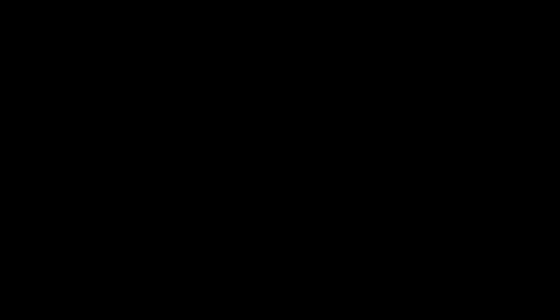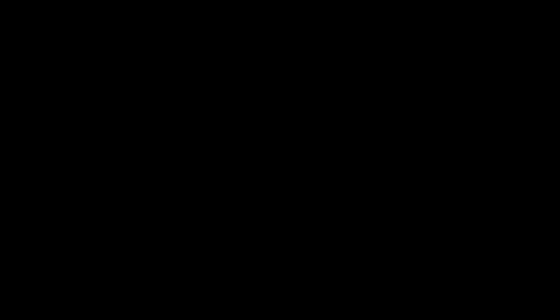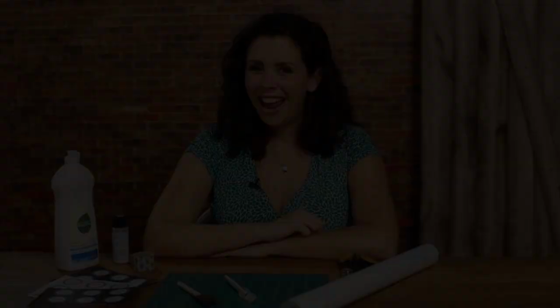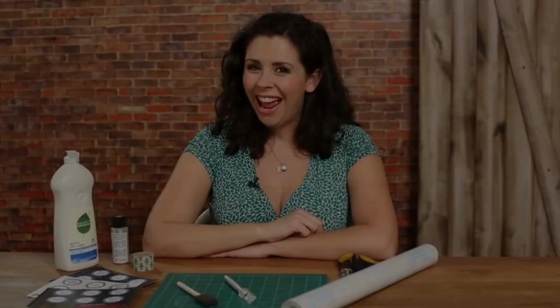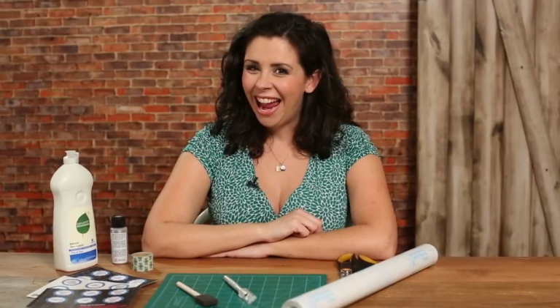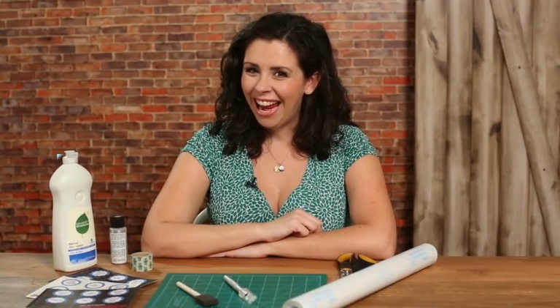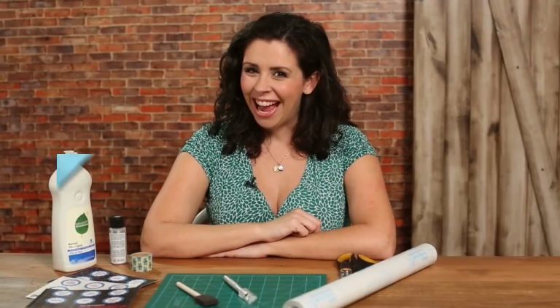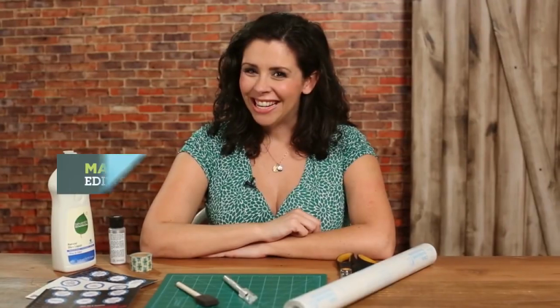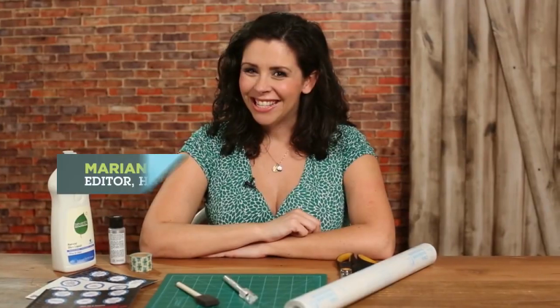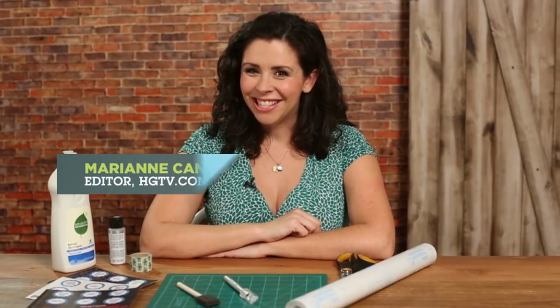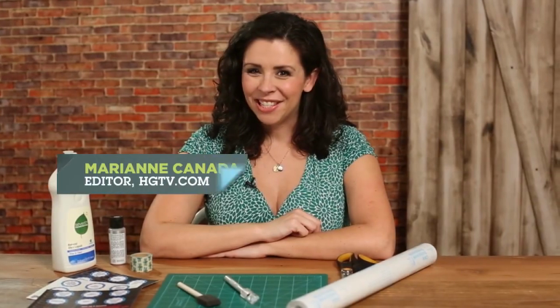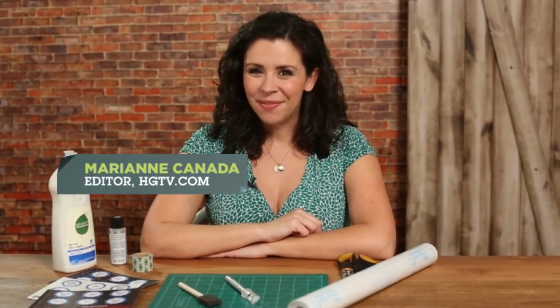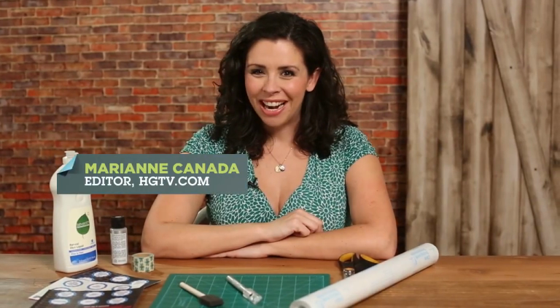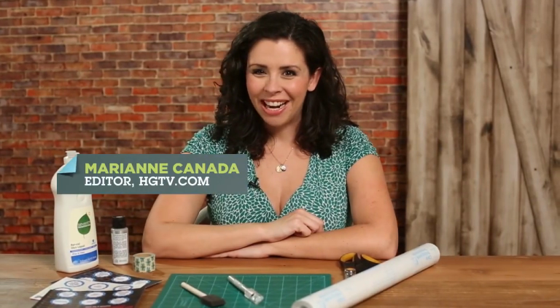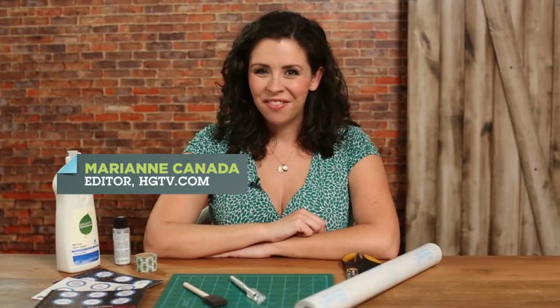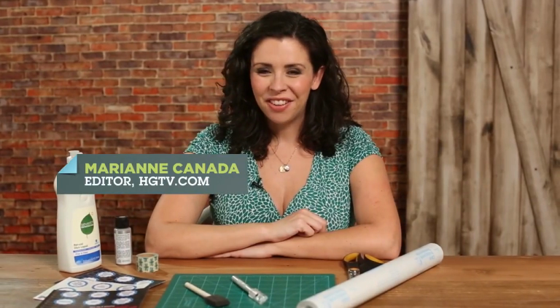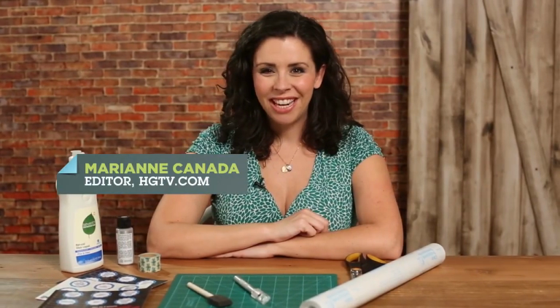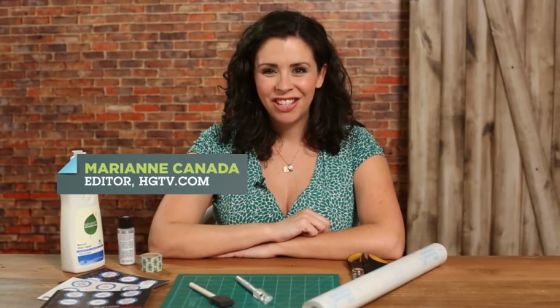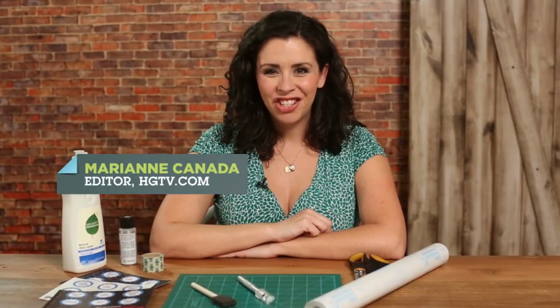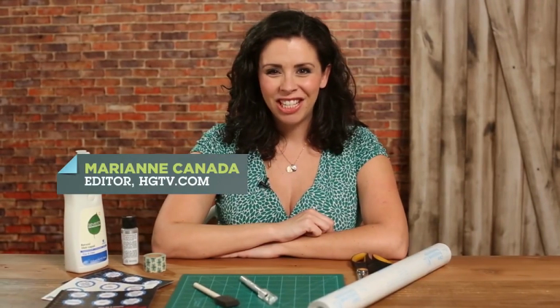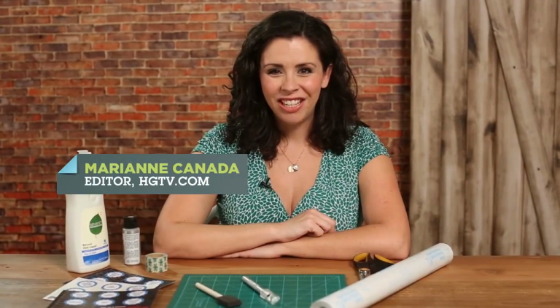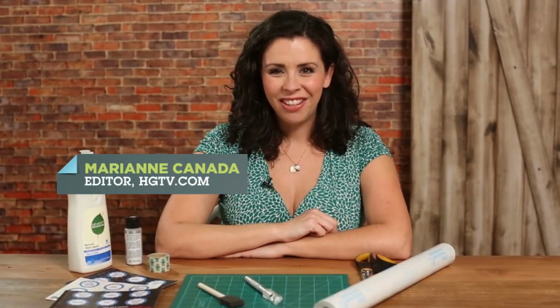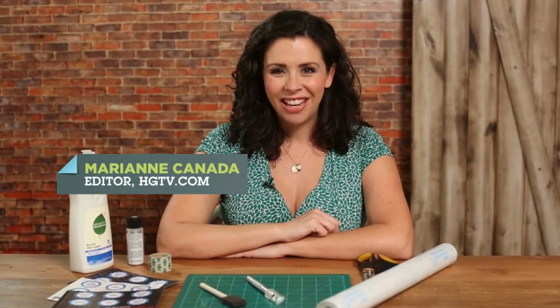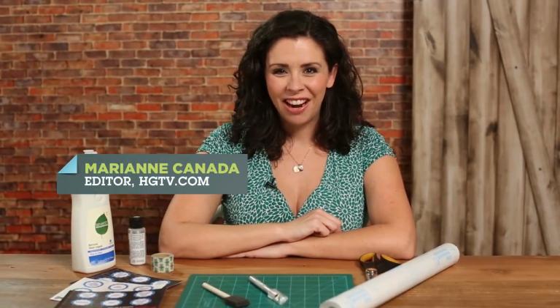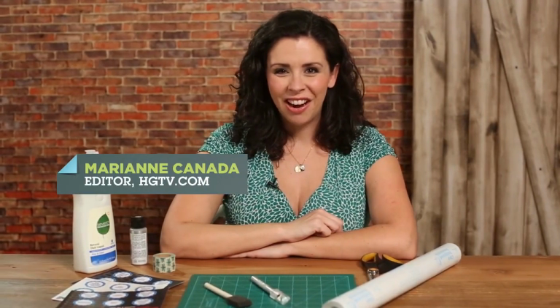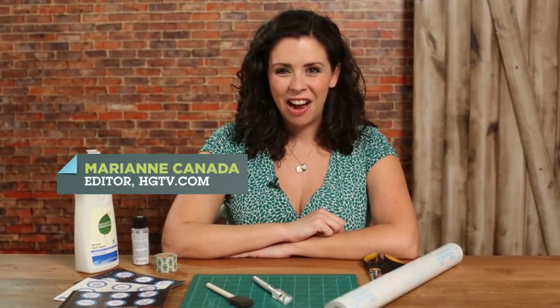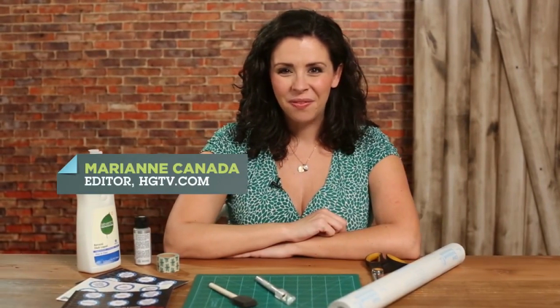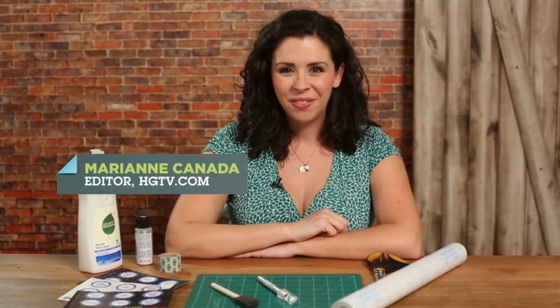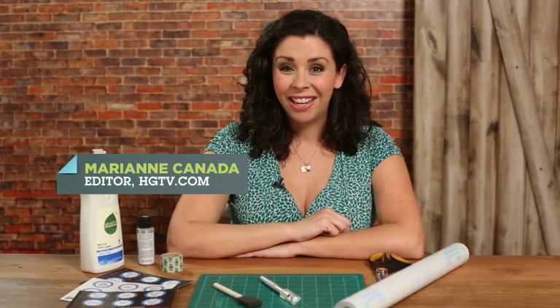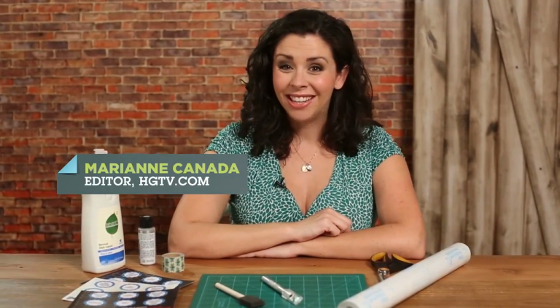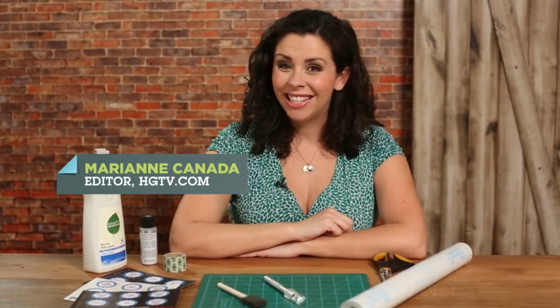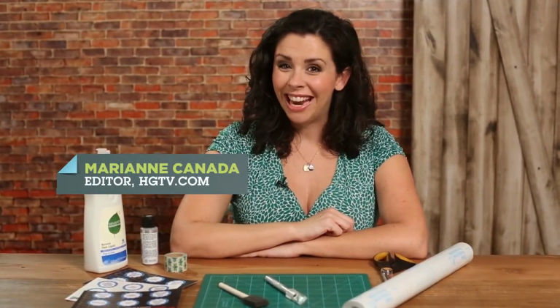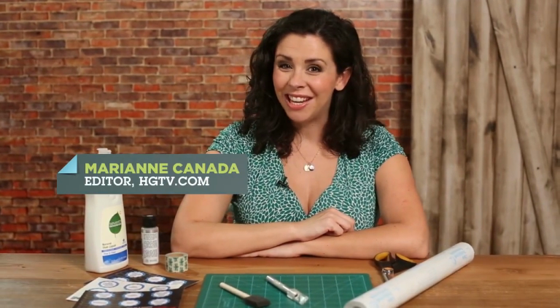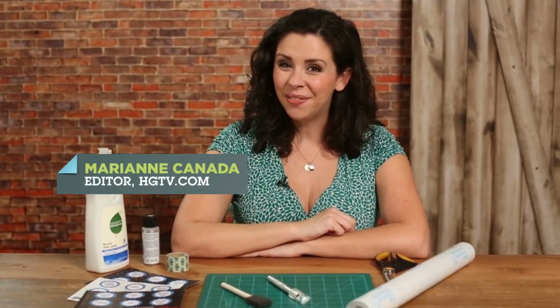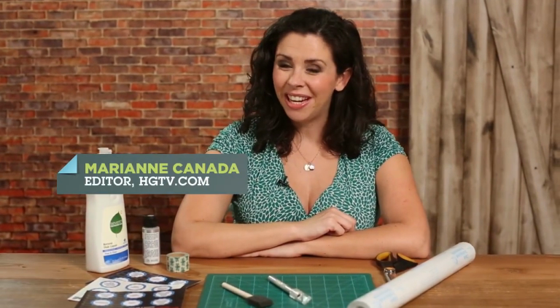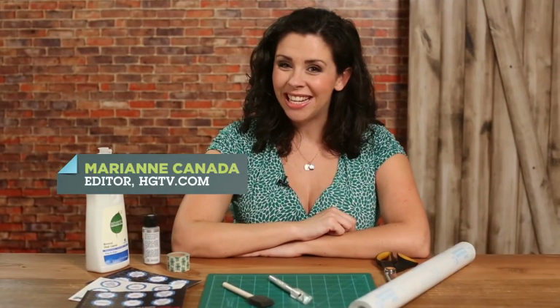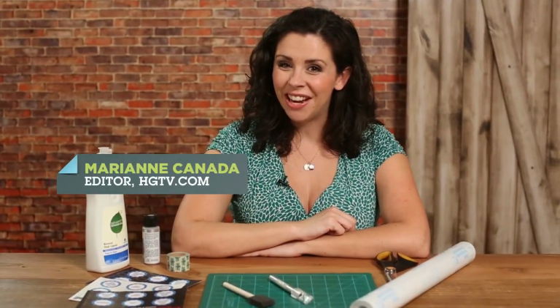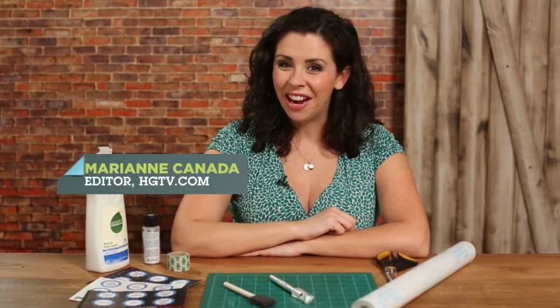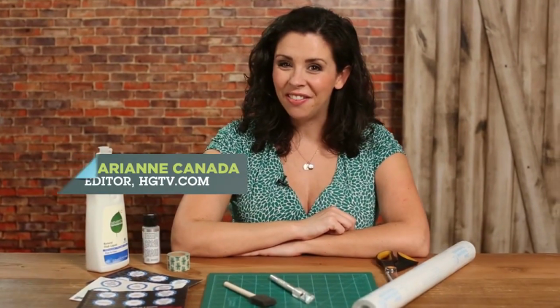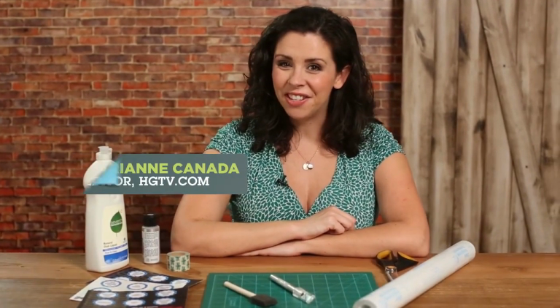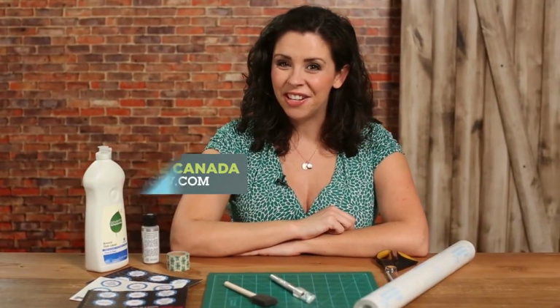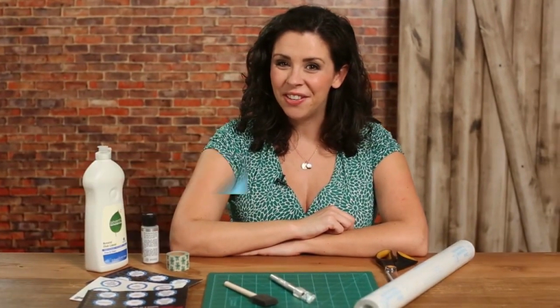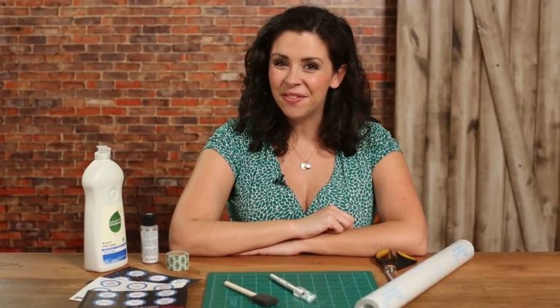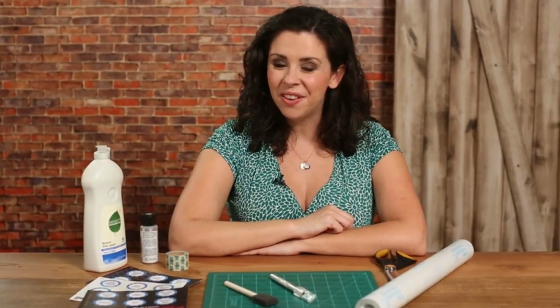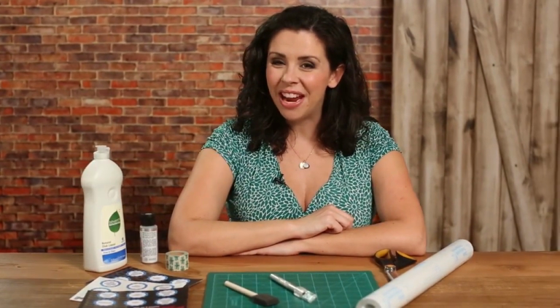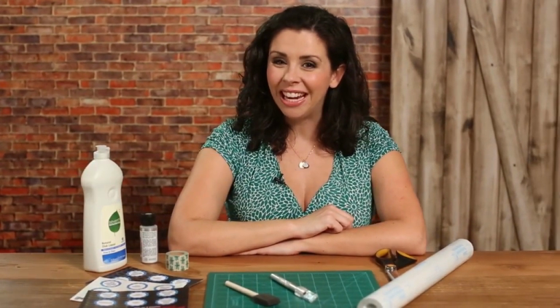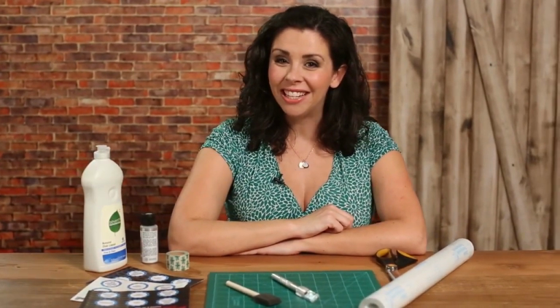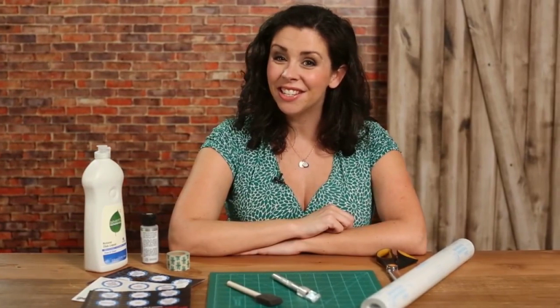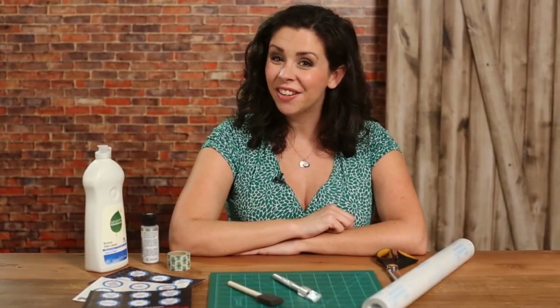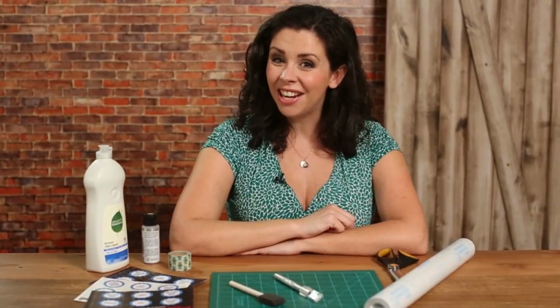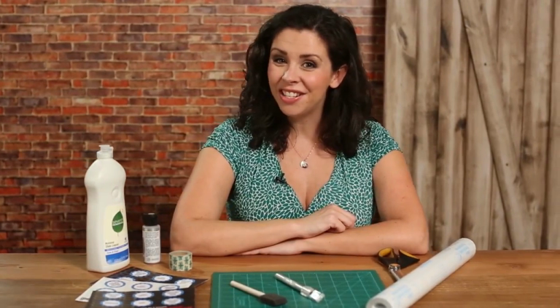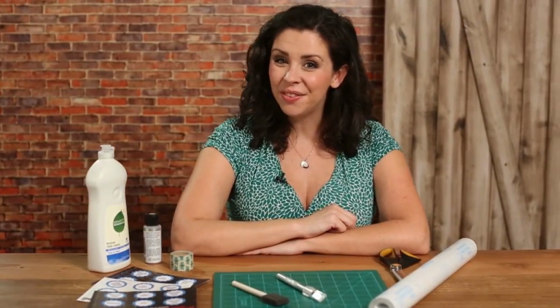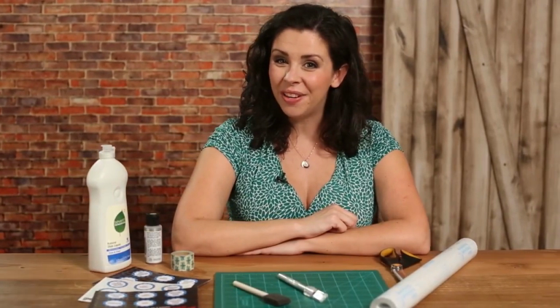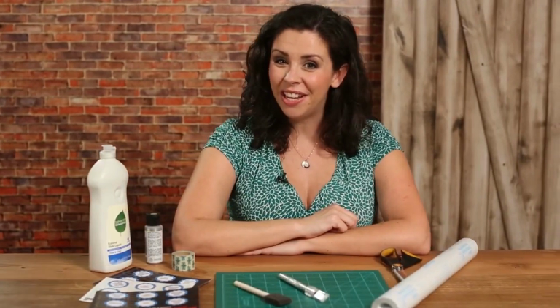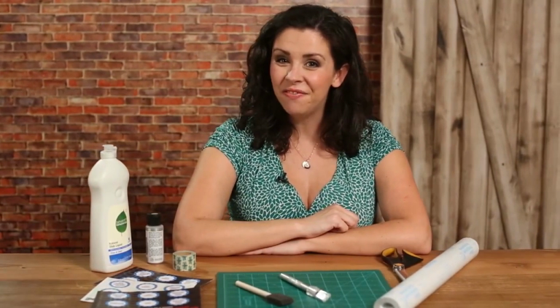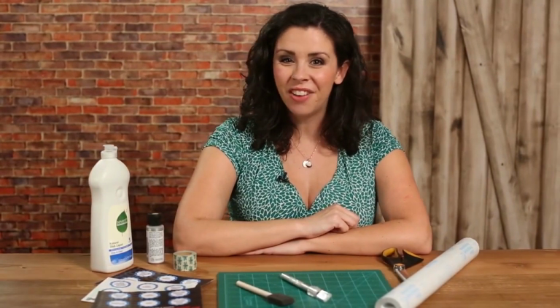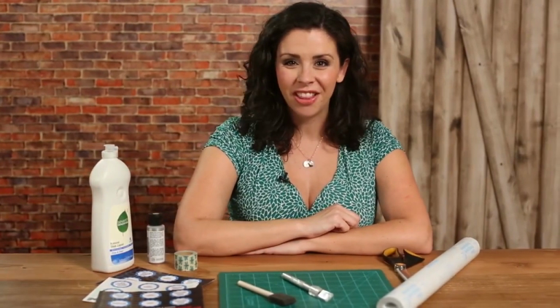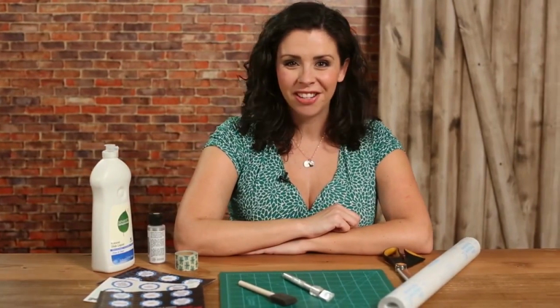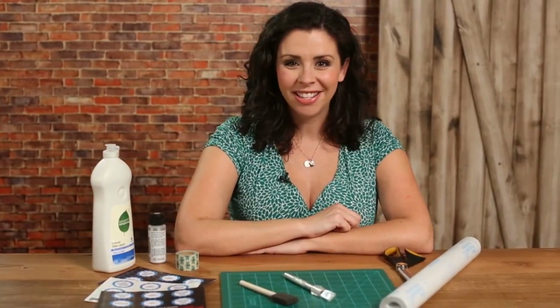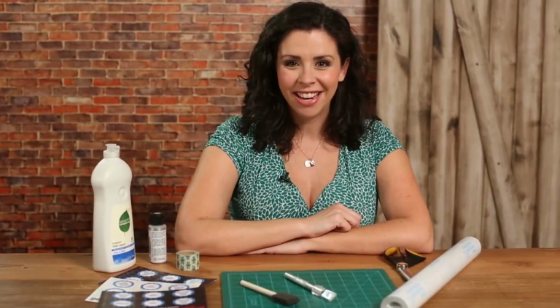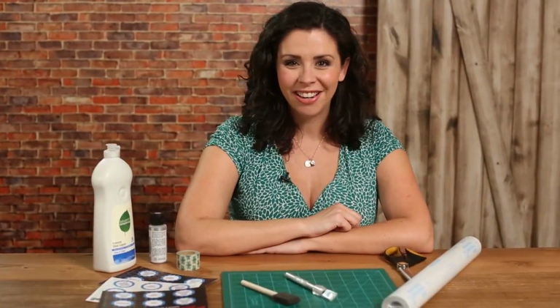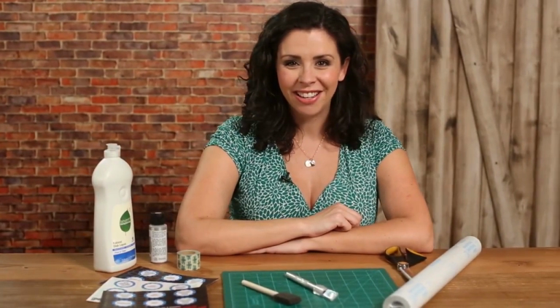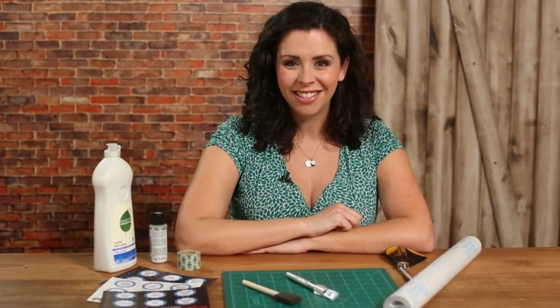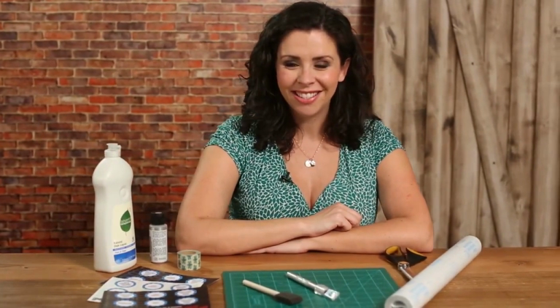Hey guys, this is Marianne for HGTV.com, and on today's Weekday Crafternoon we're making Scratch and Win Father's Day cards.